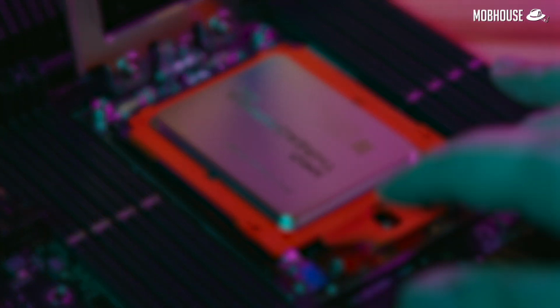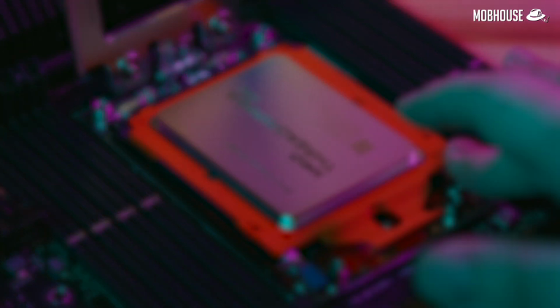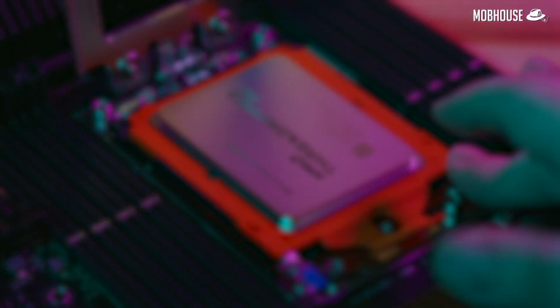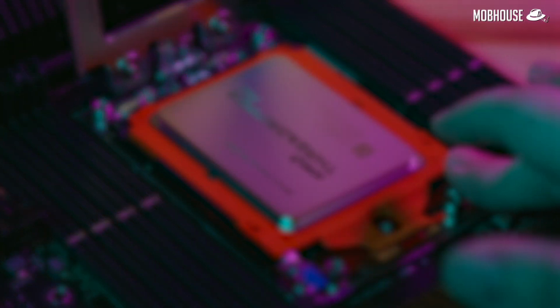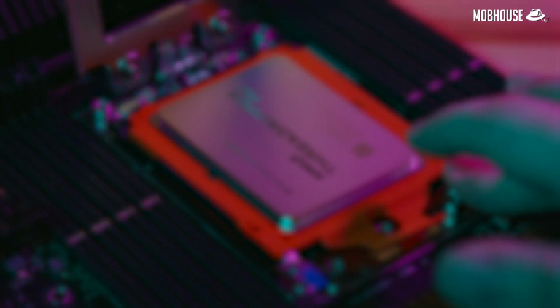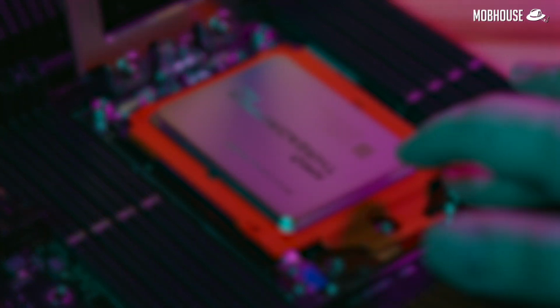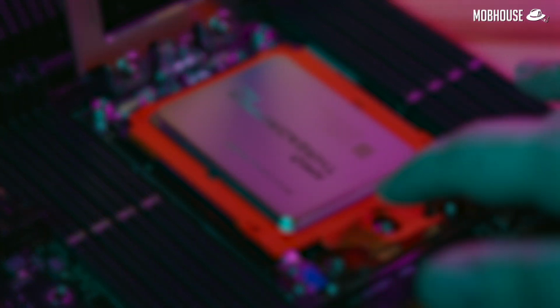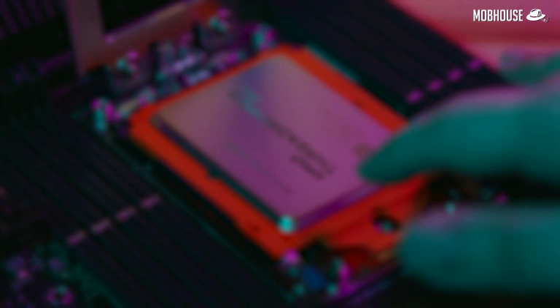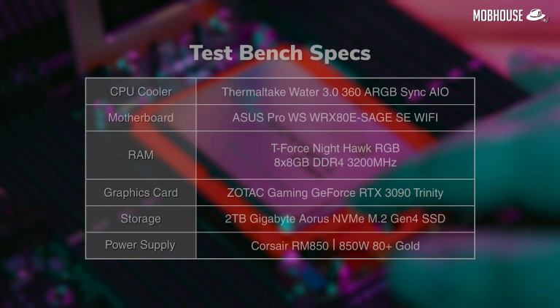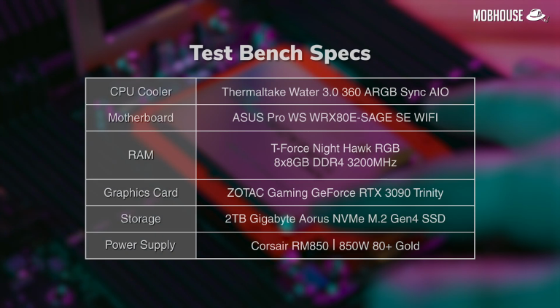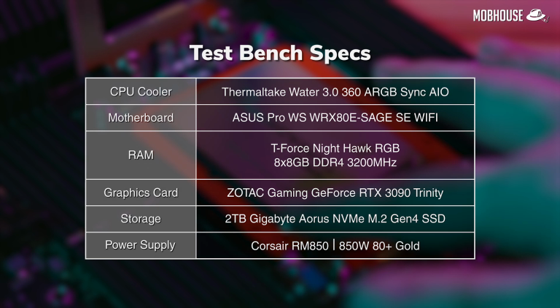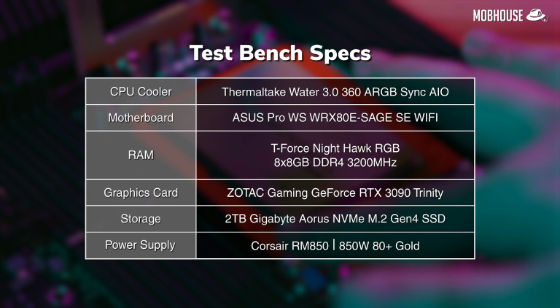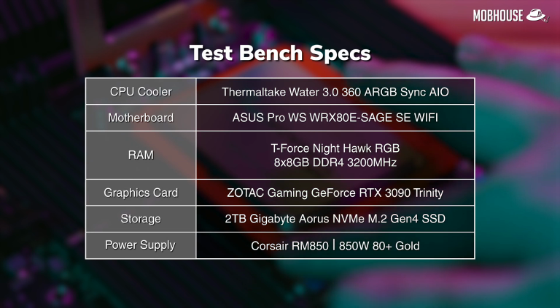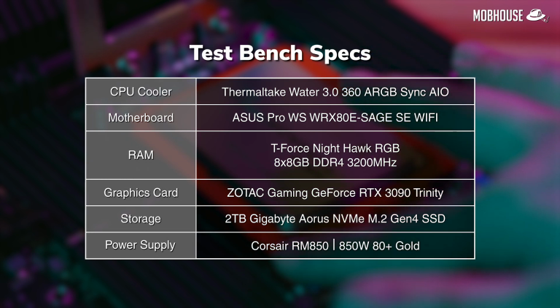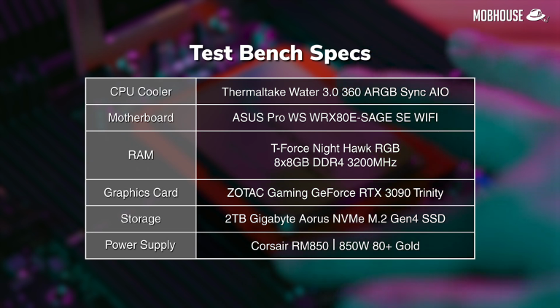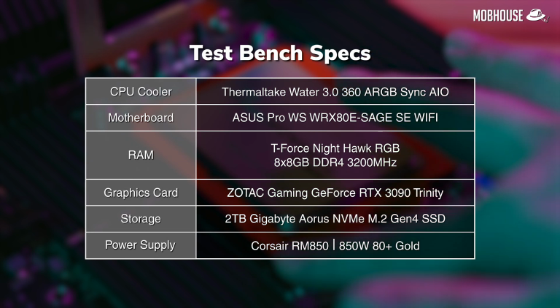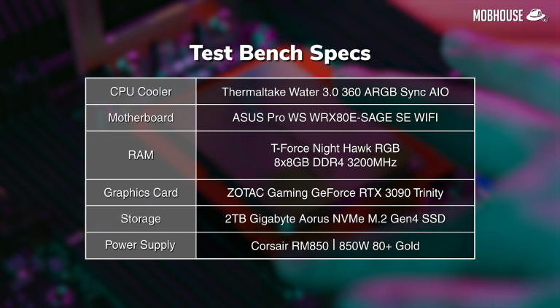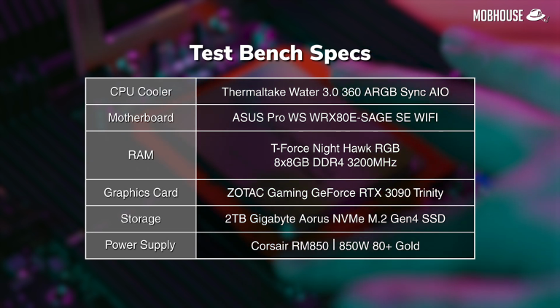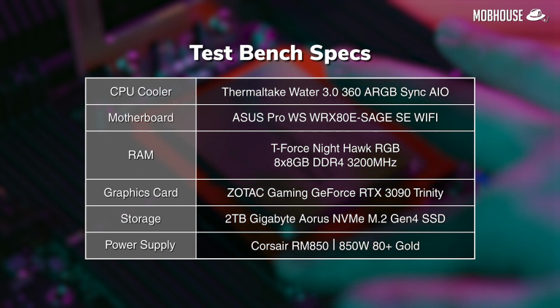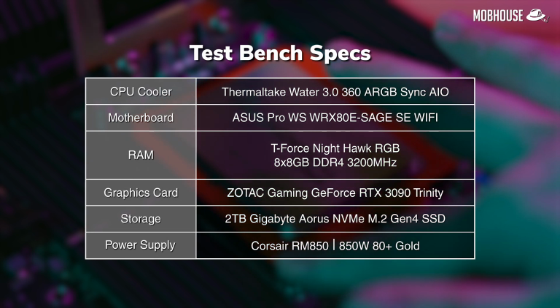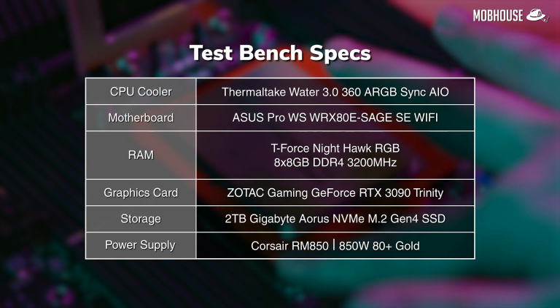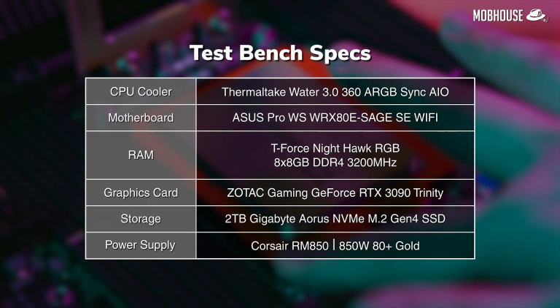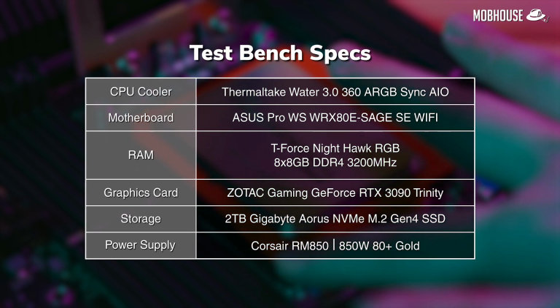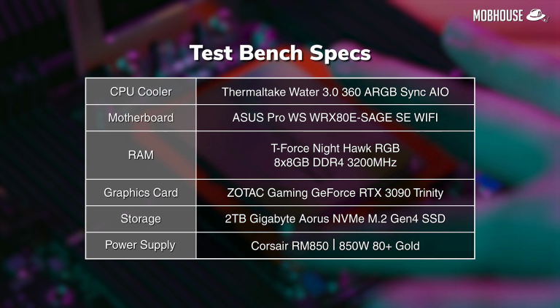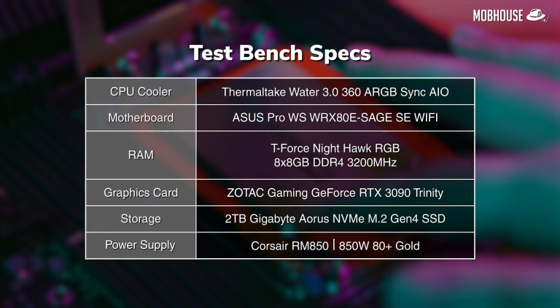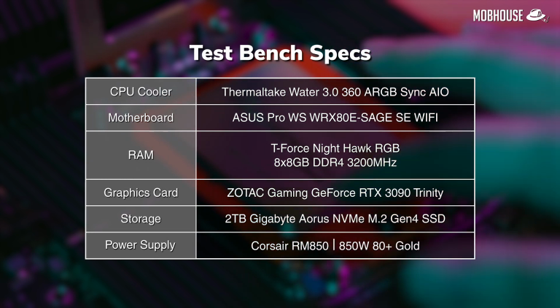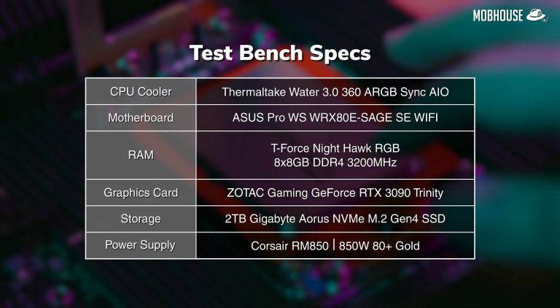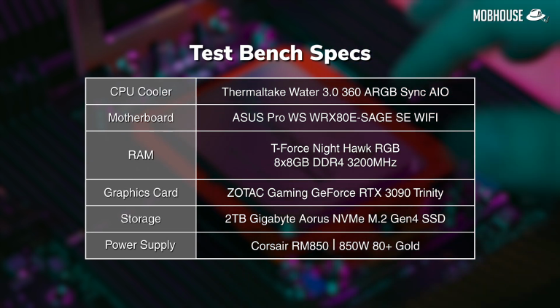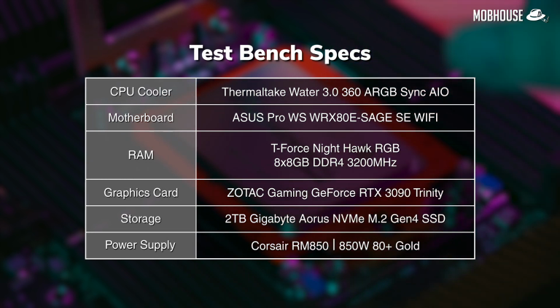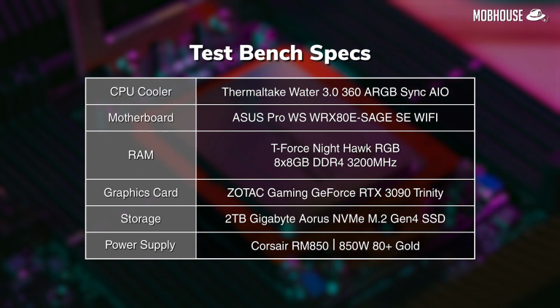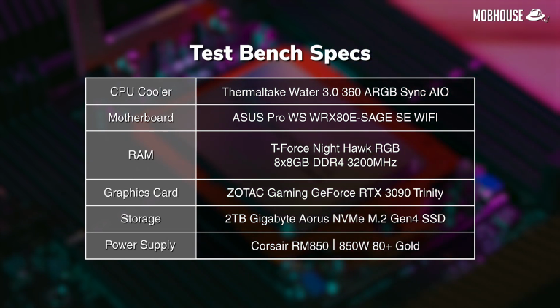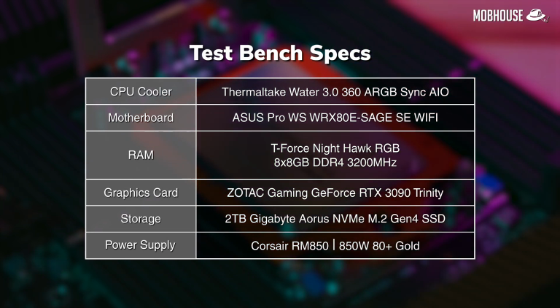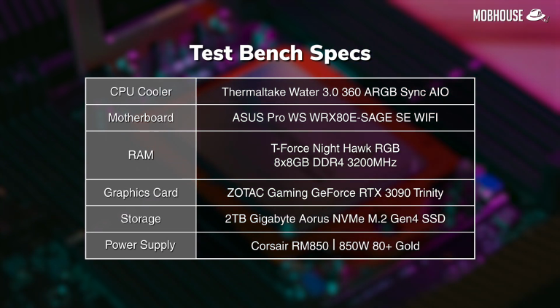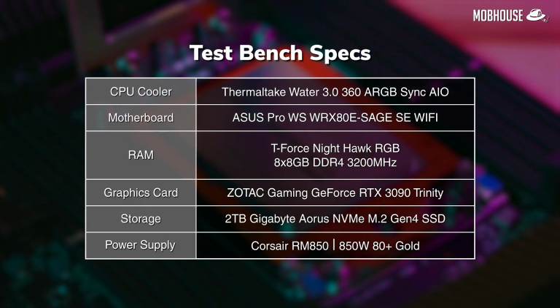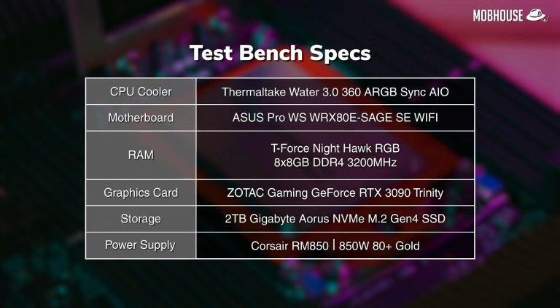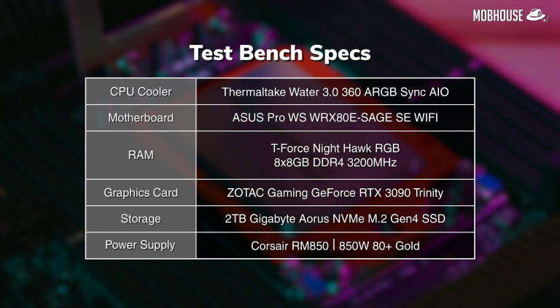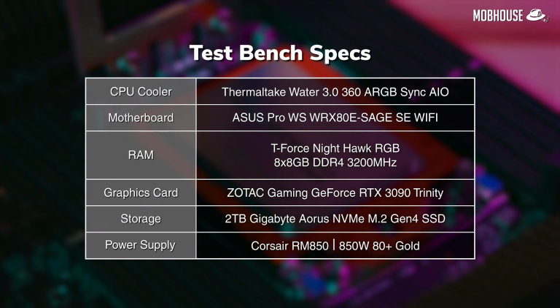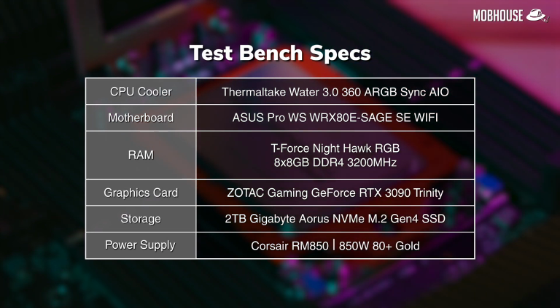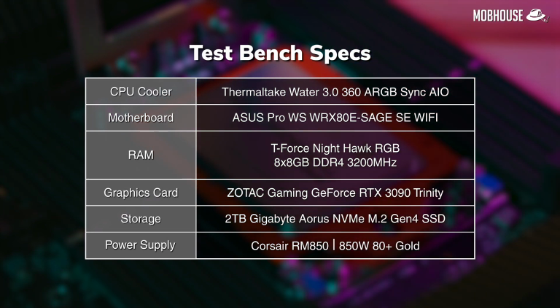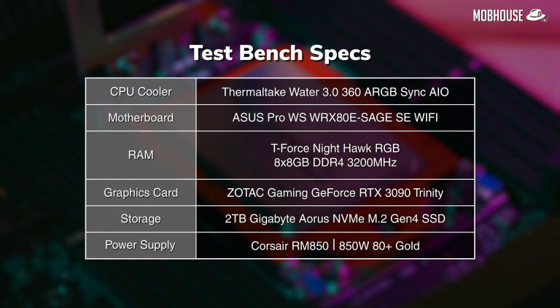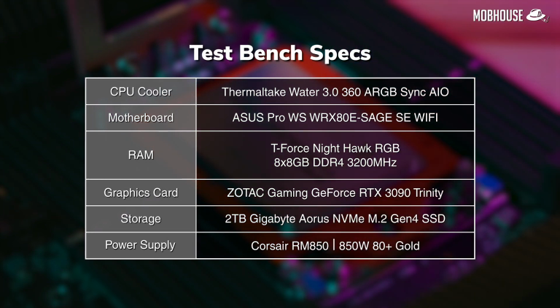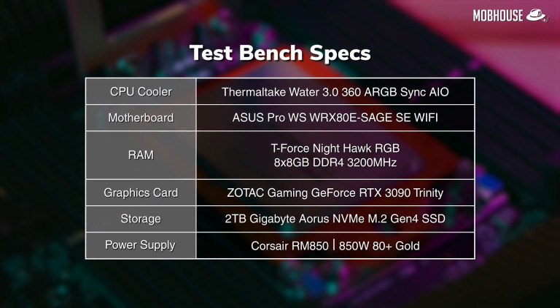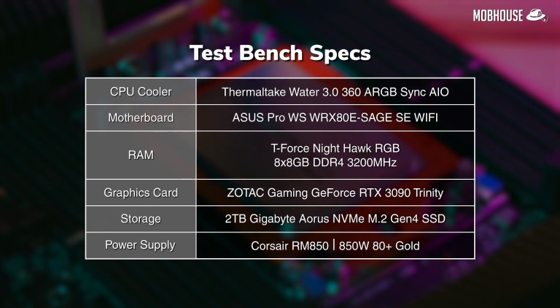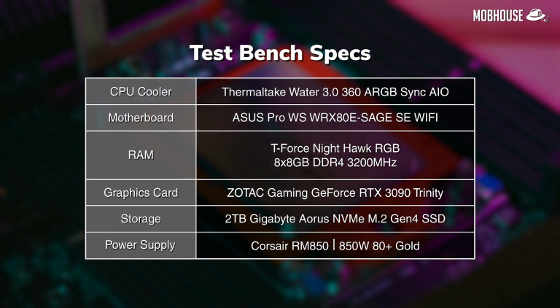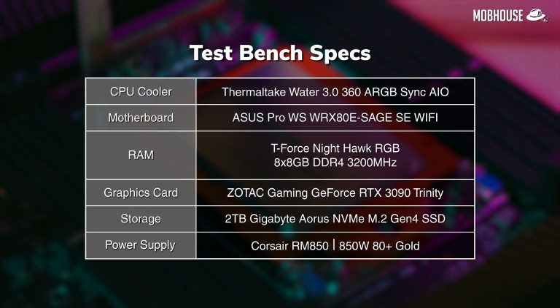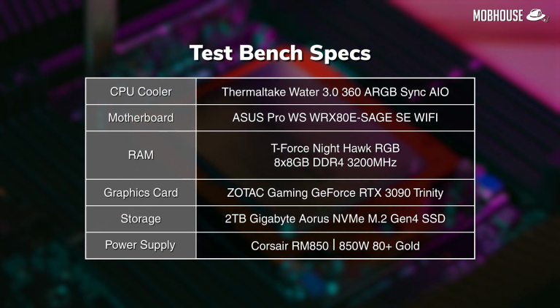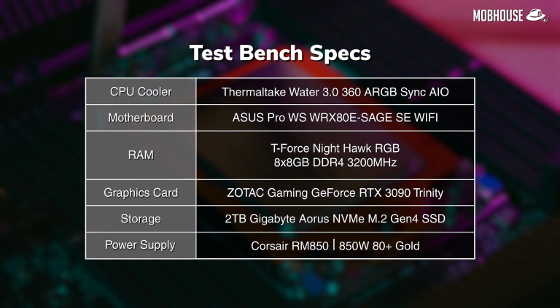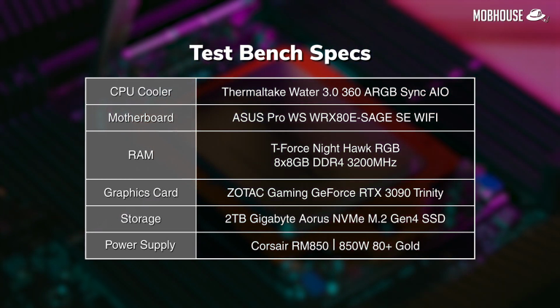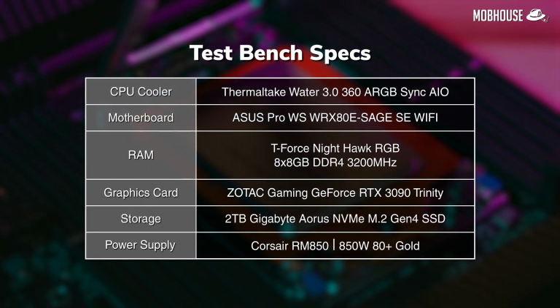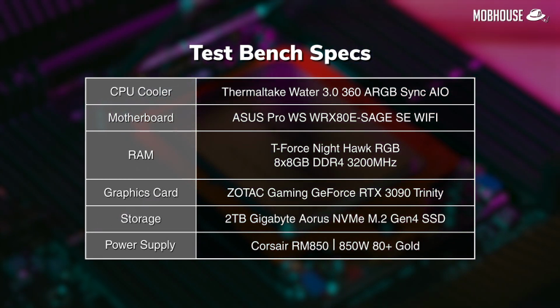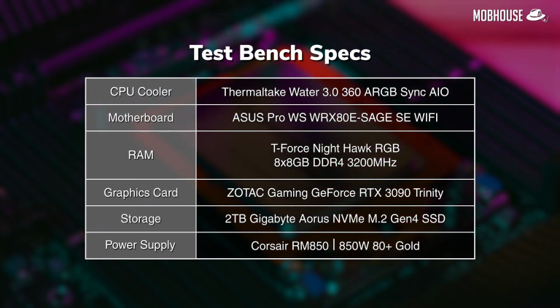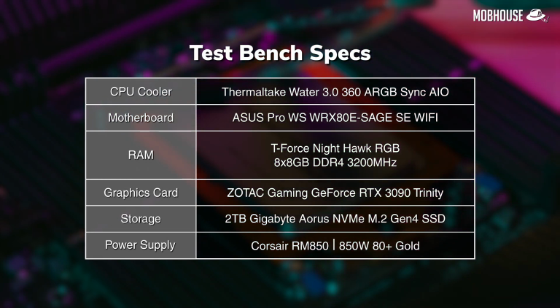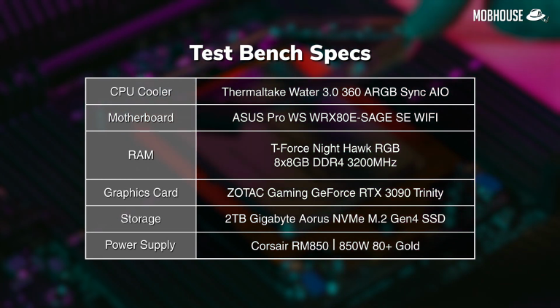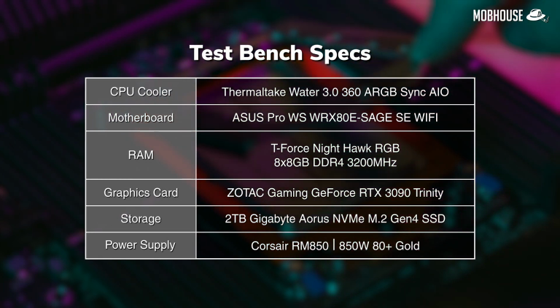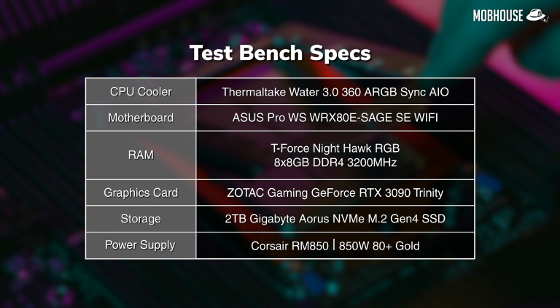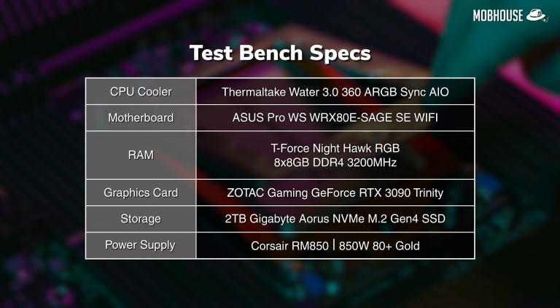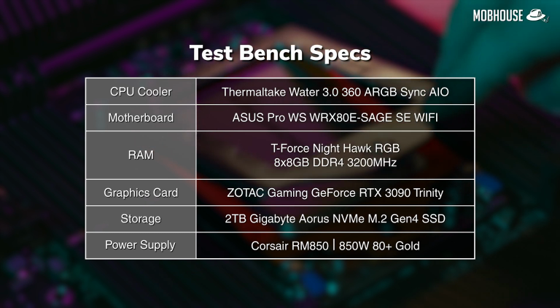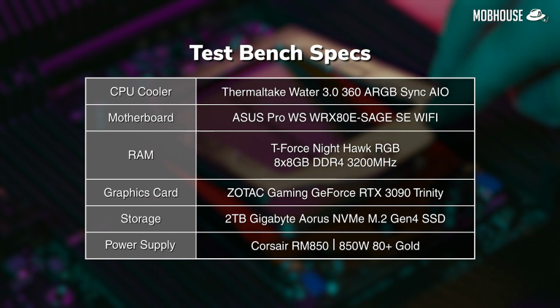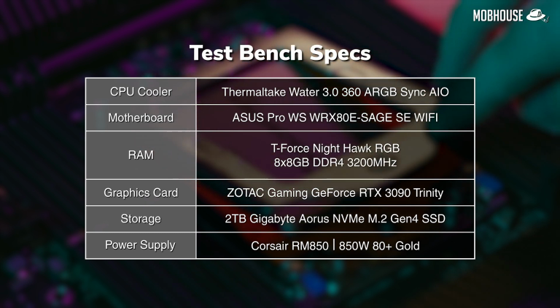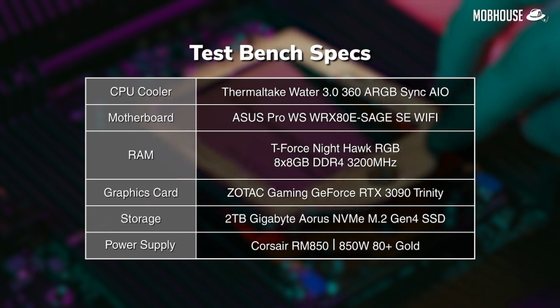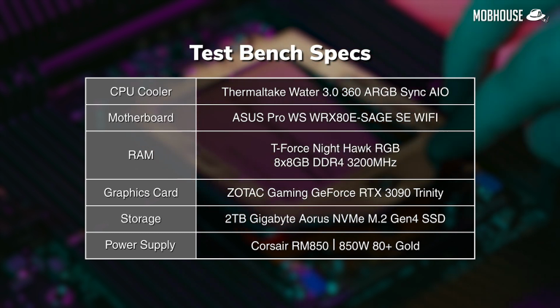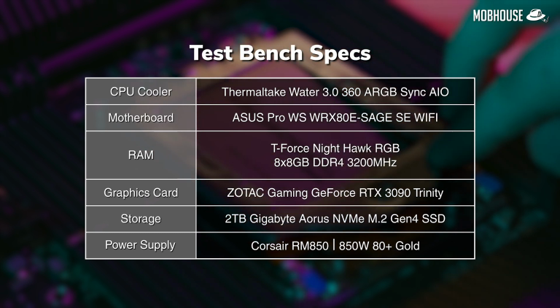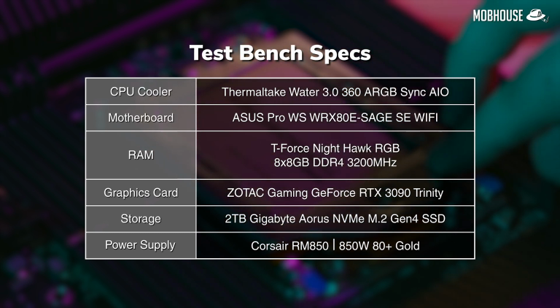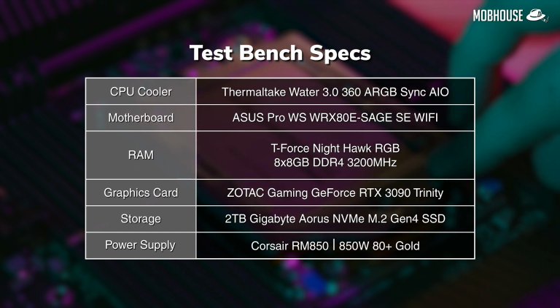Next, let's take a look at some numbers to see how the Threadripper Pro 3955WX performs.